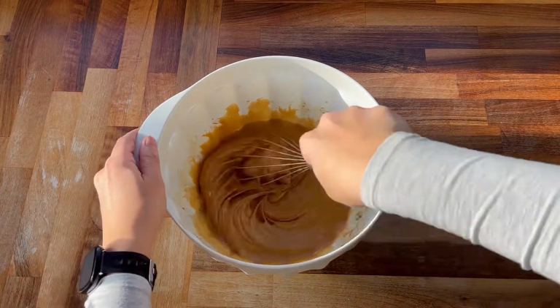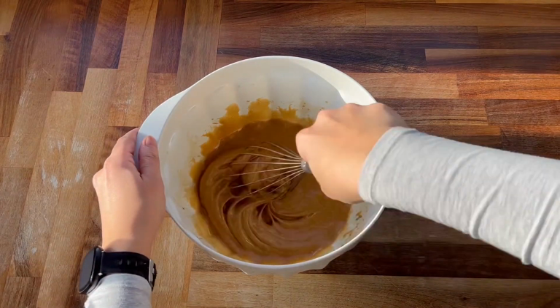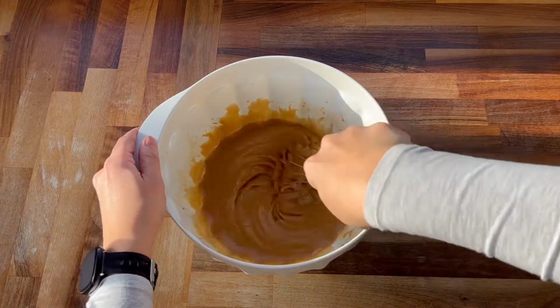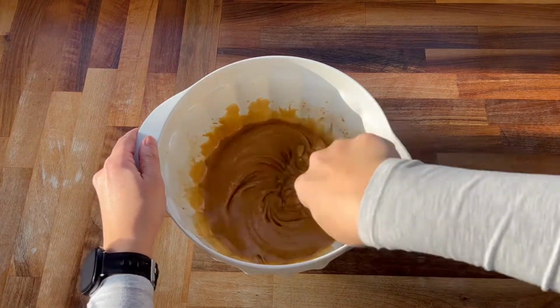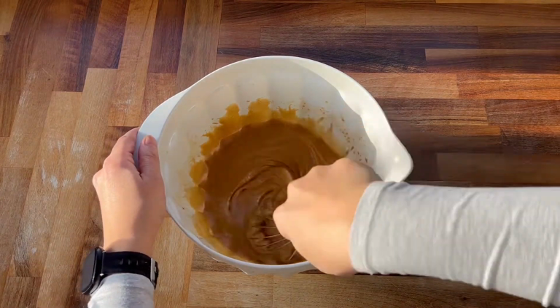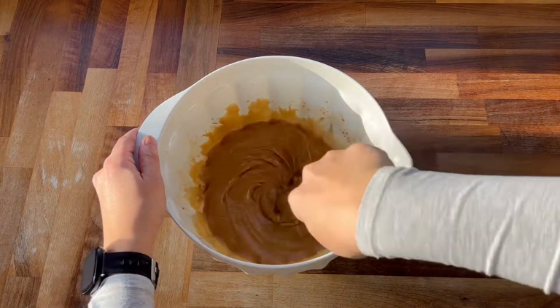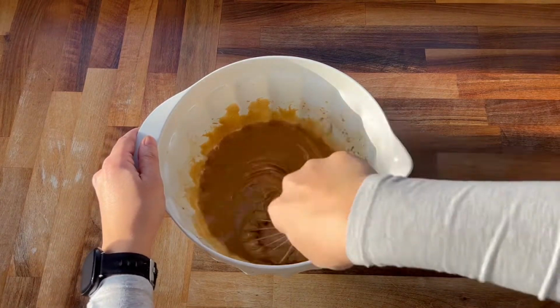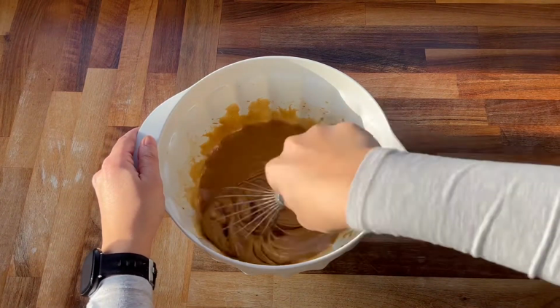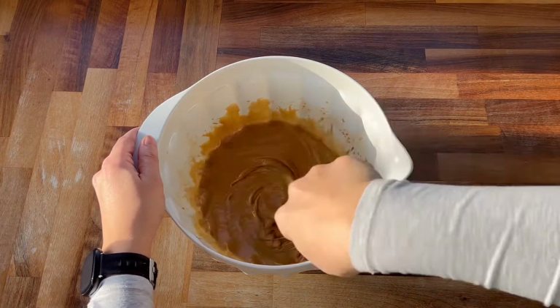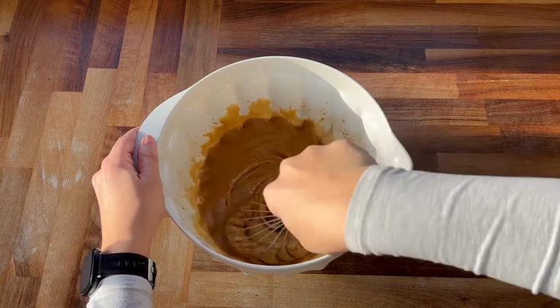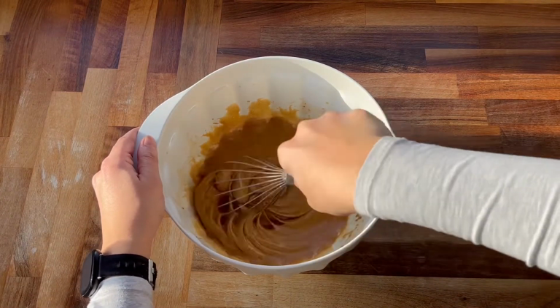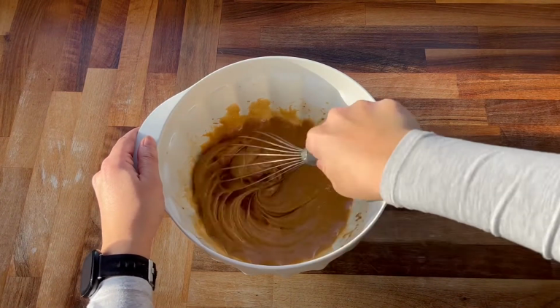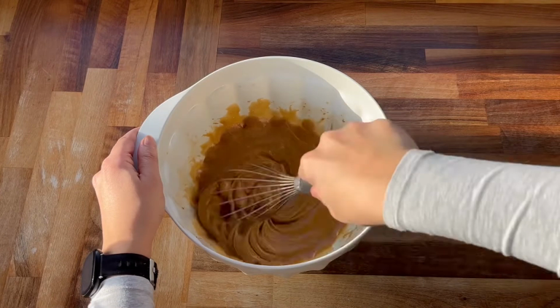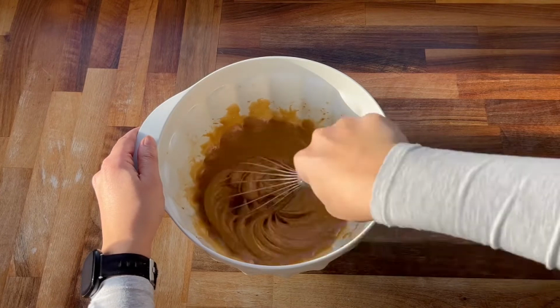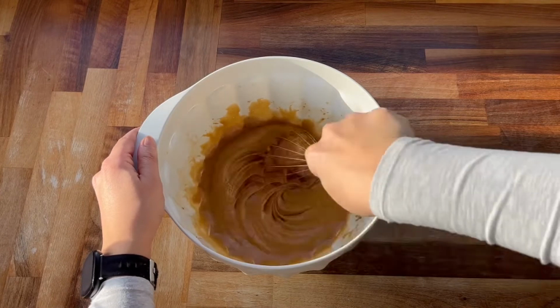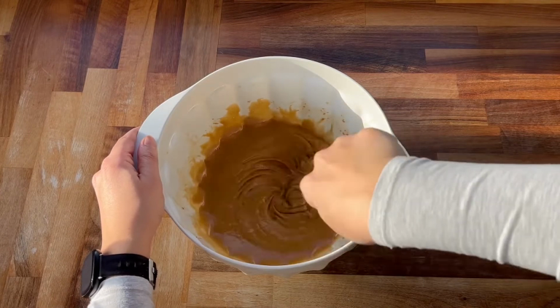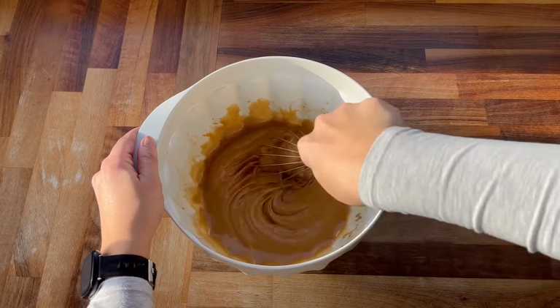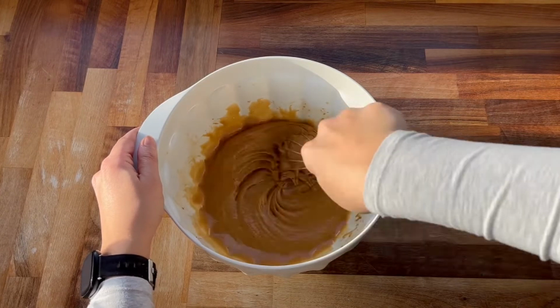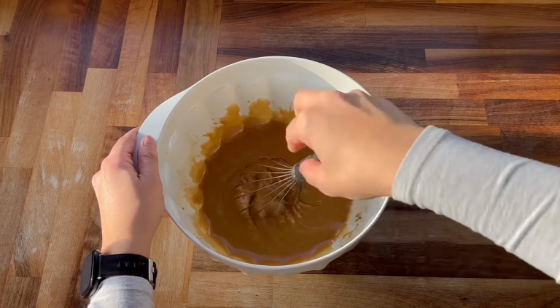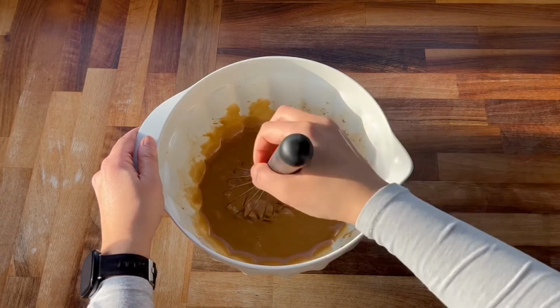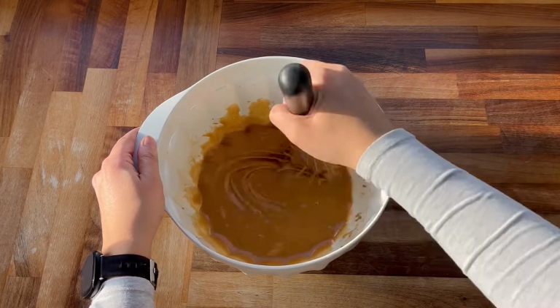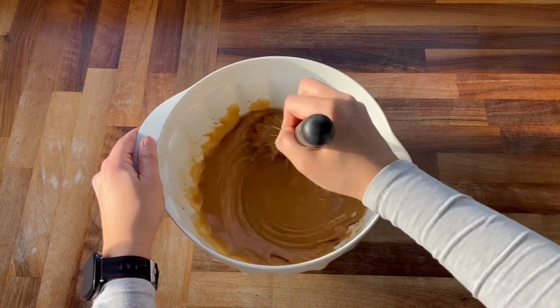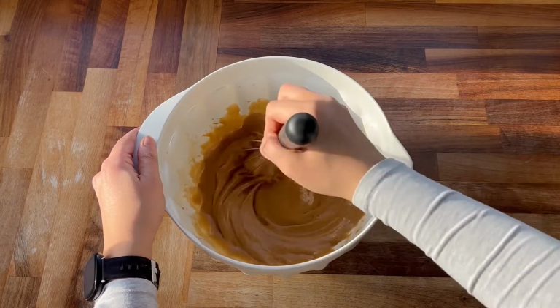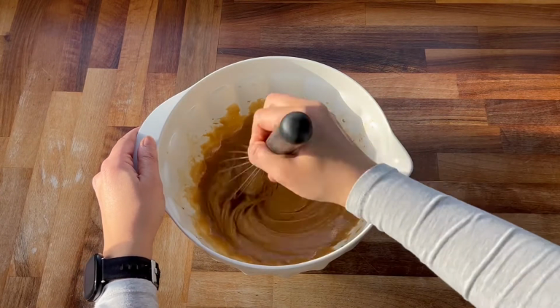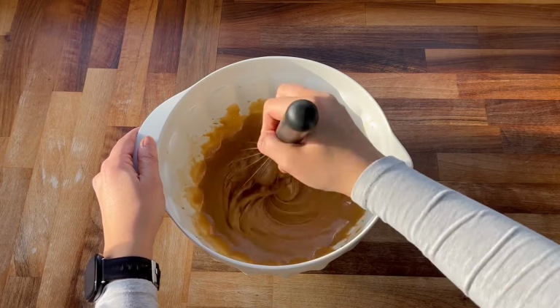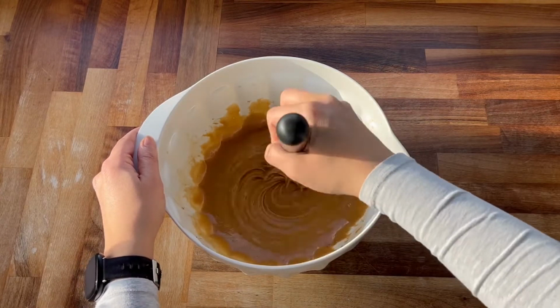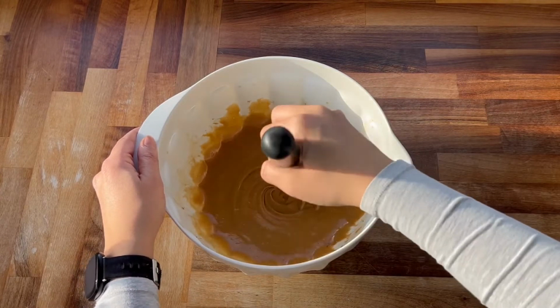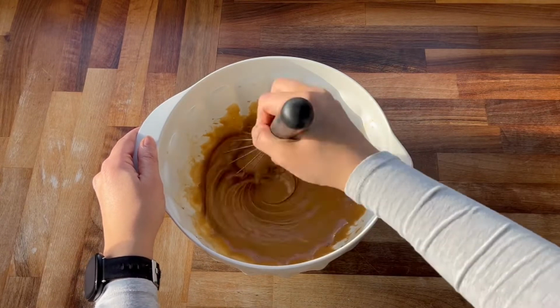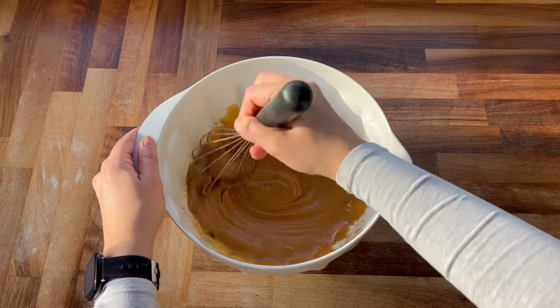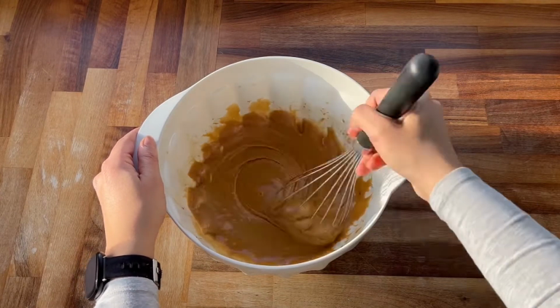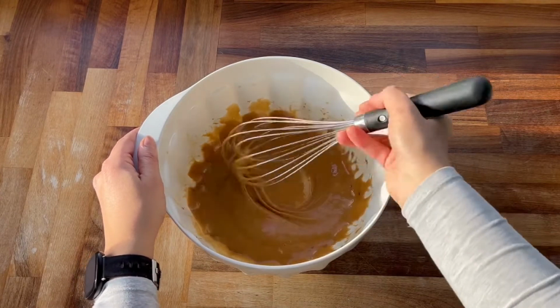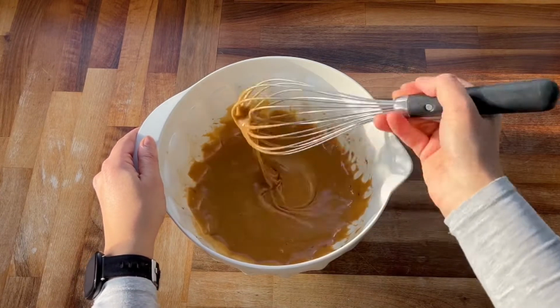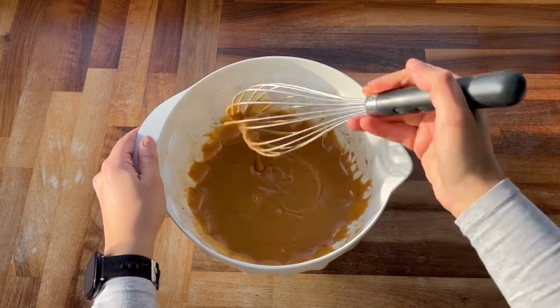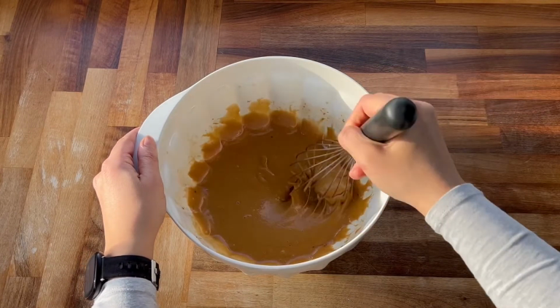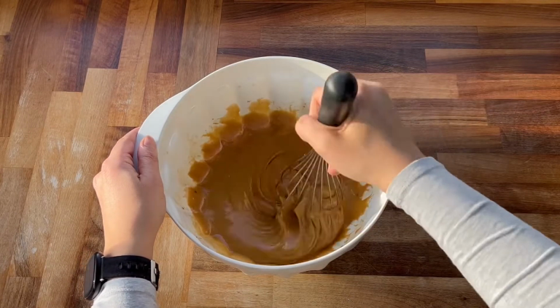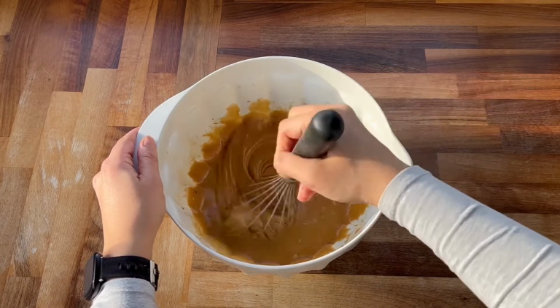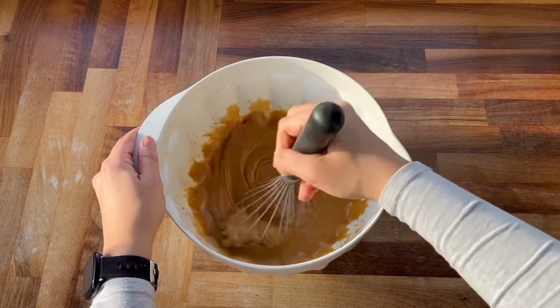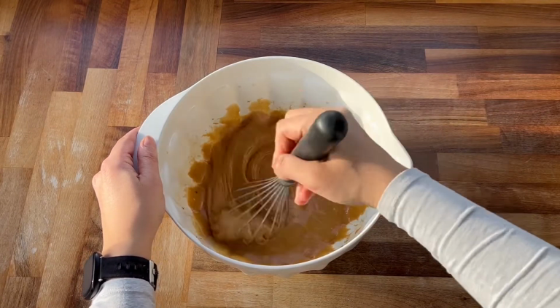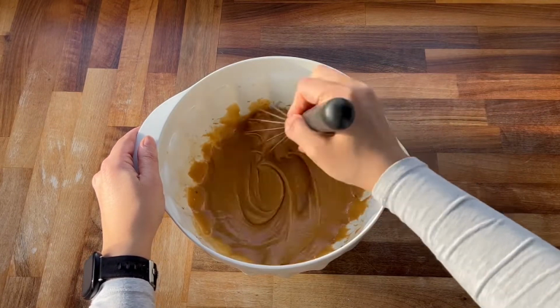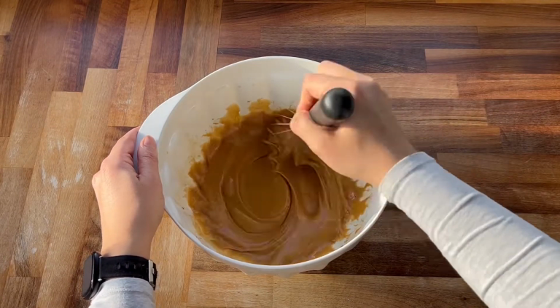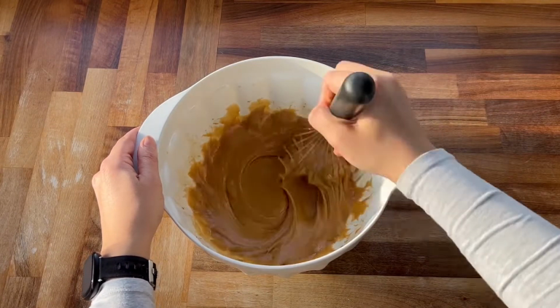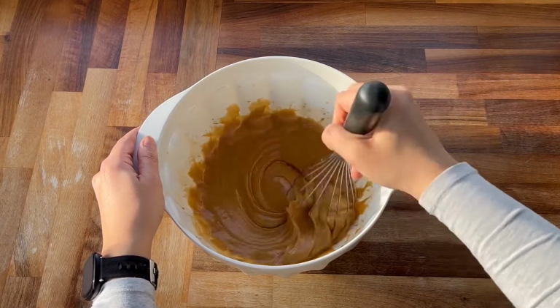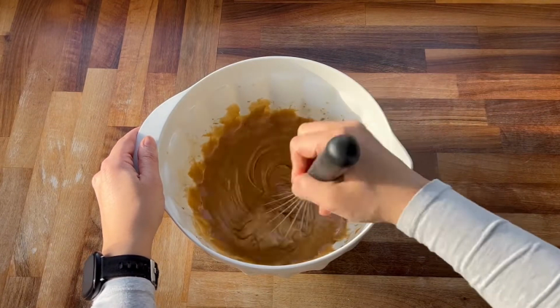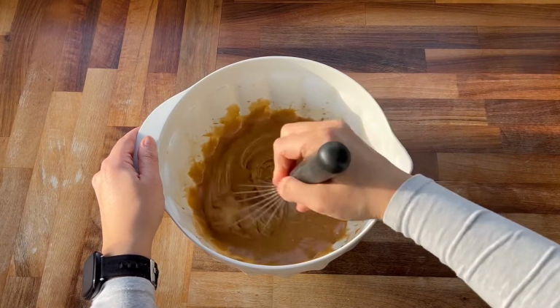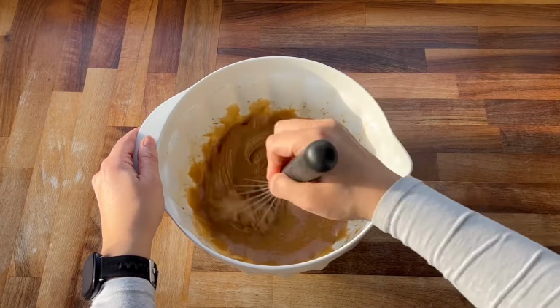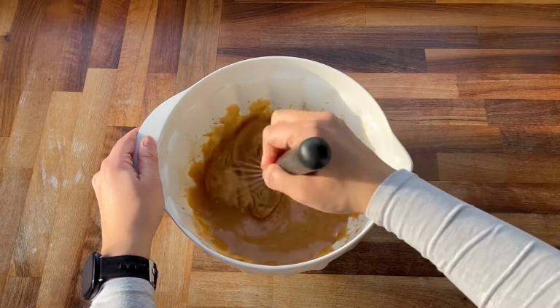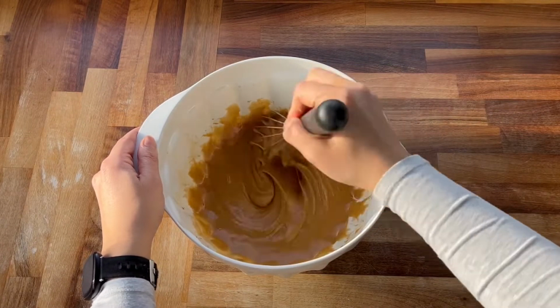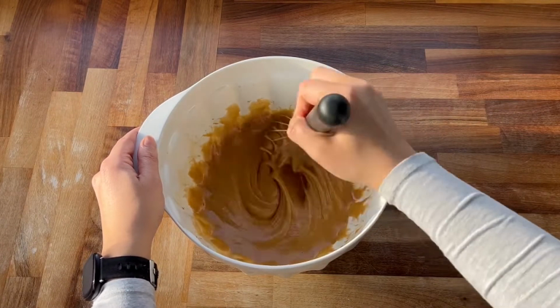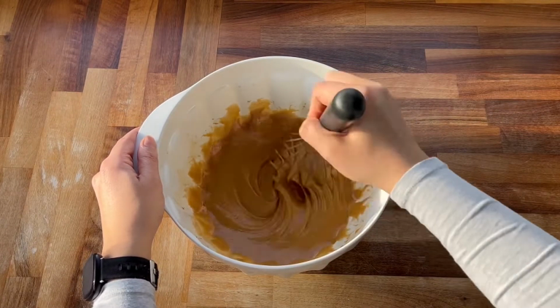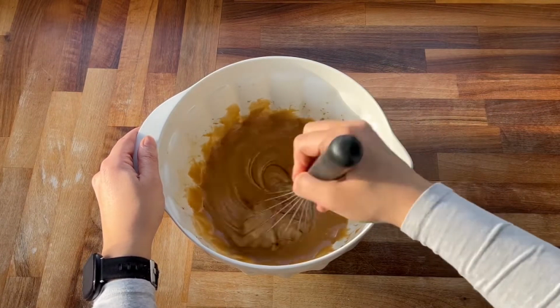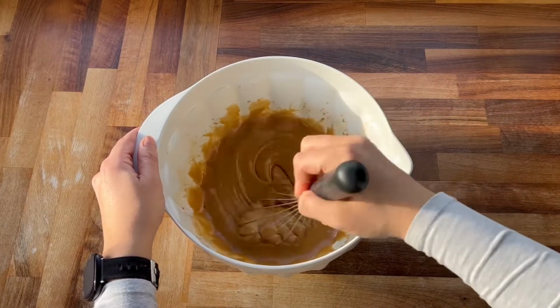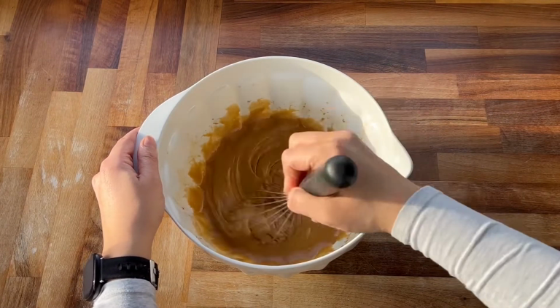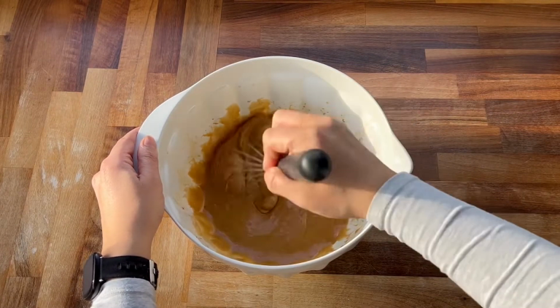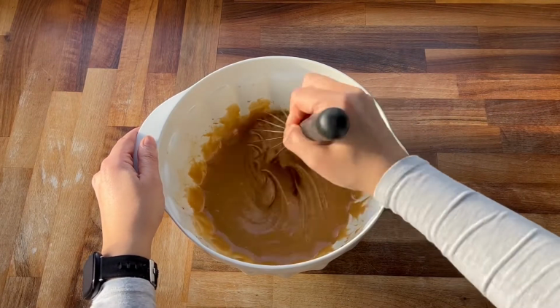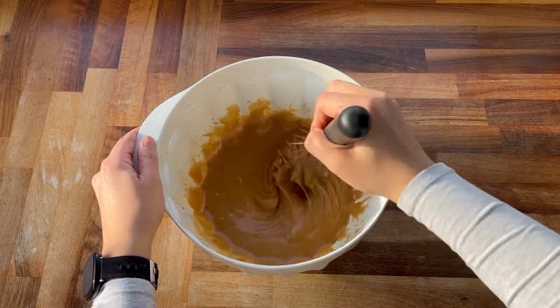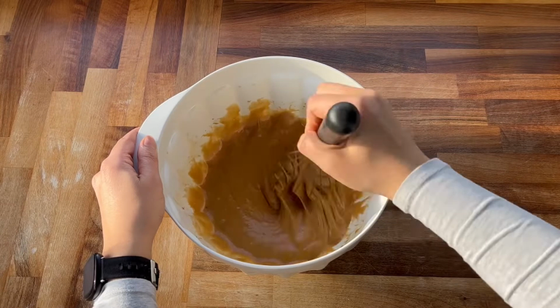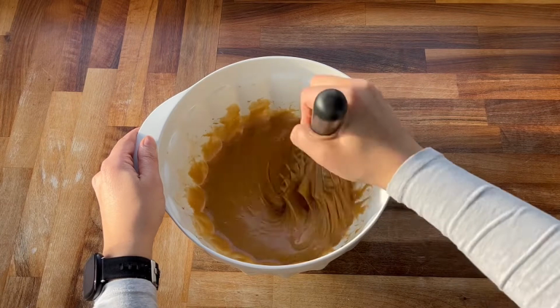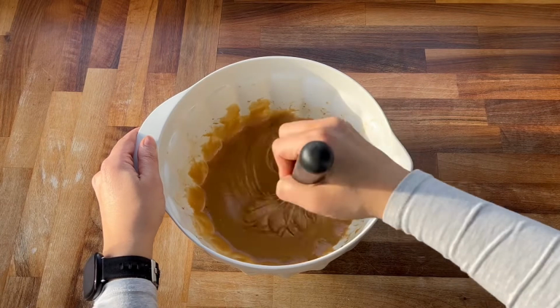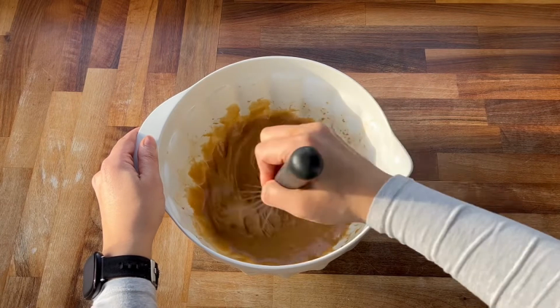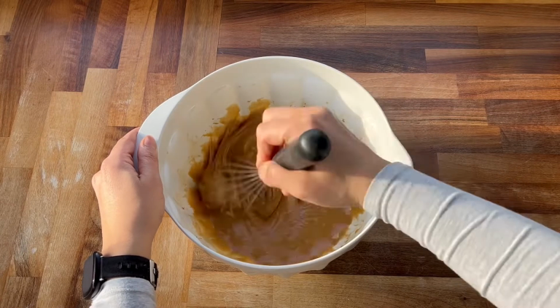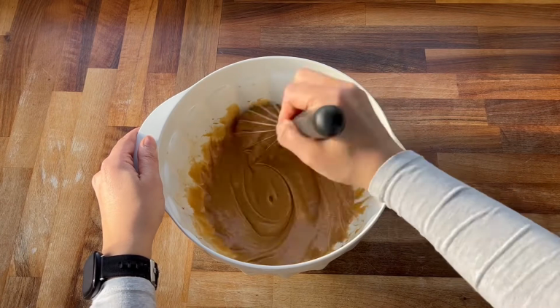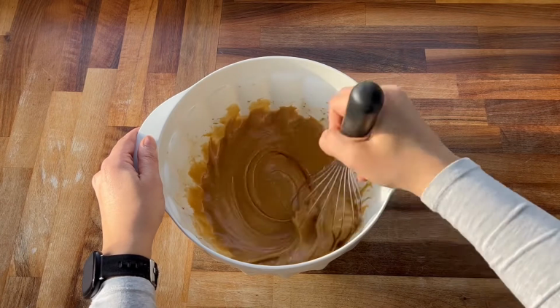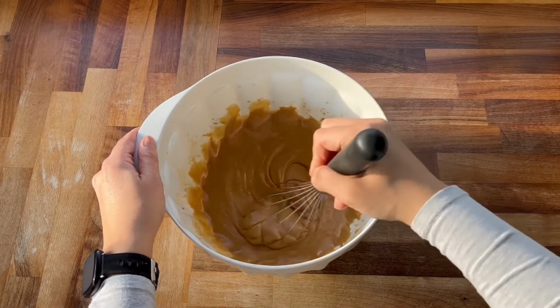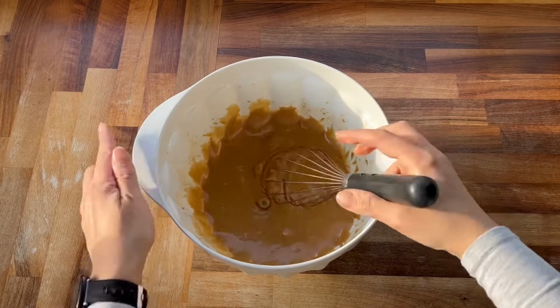As you can see this took me quite a while to do — it was really tiring, so I would recommend using an electric whisk for this.